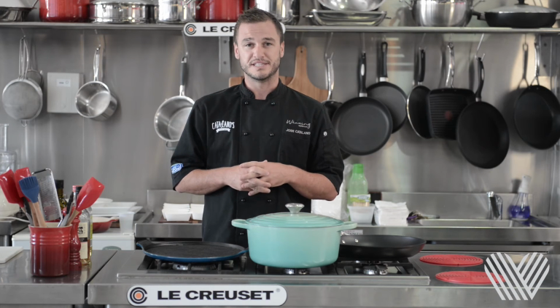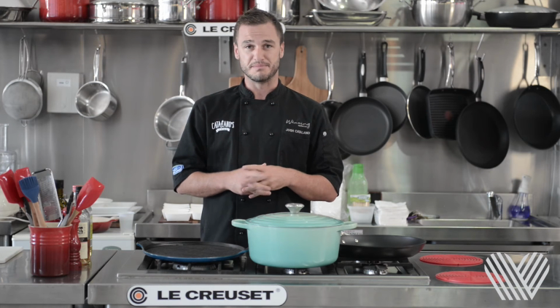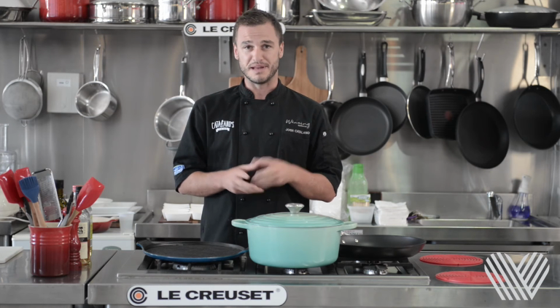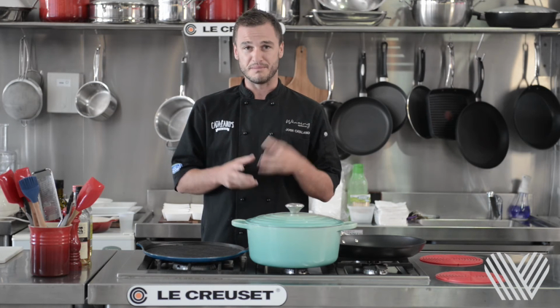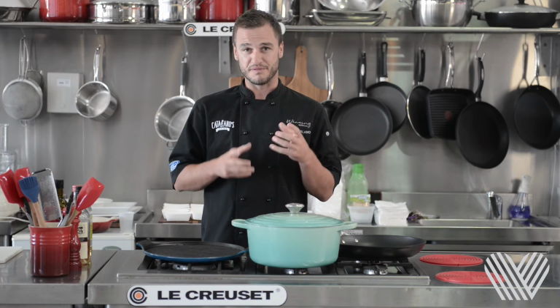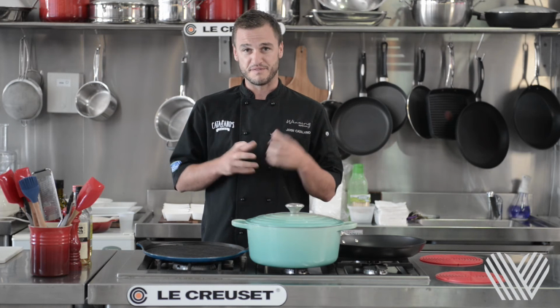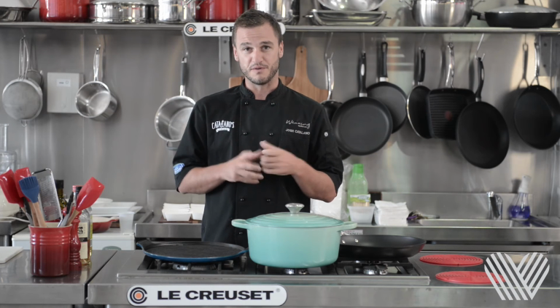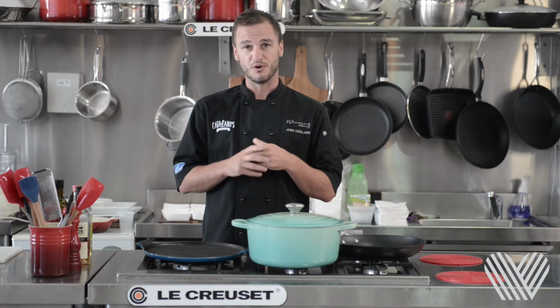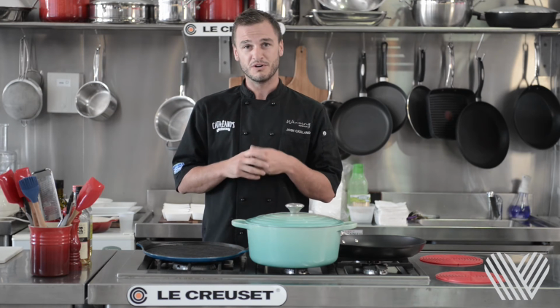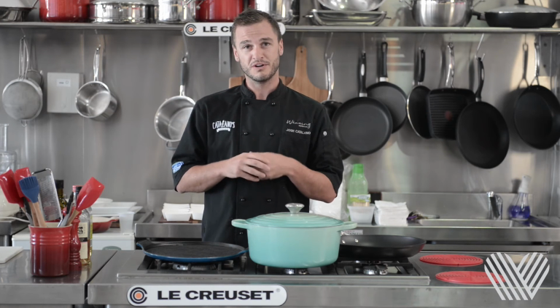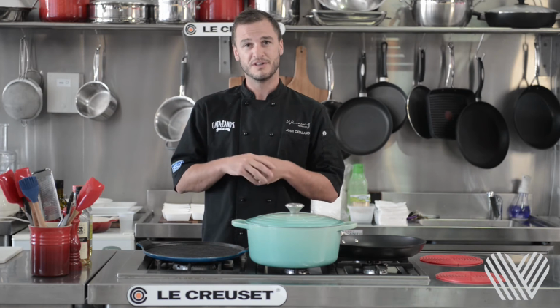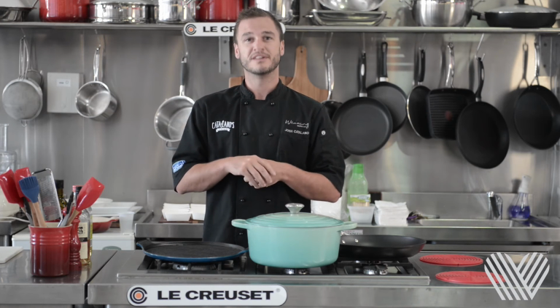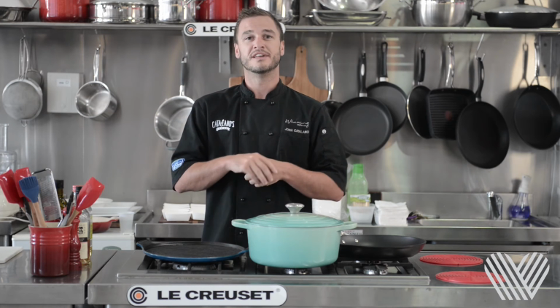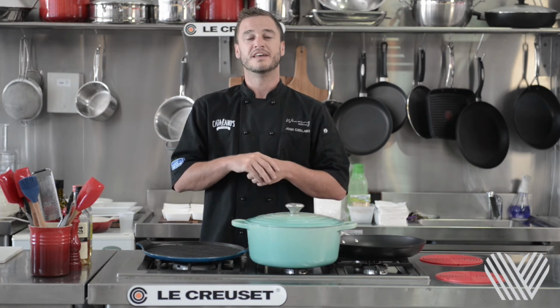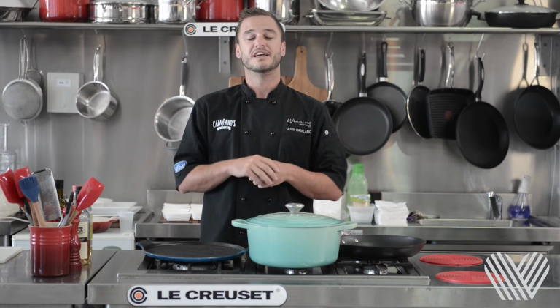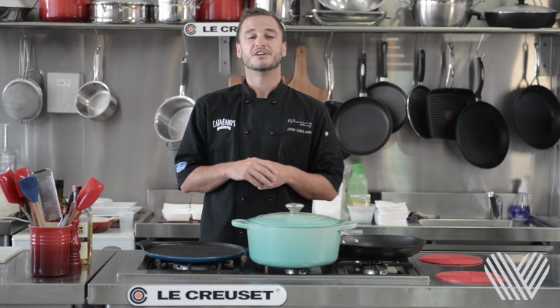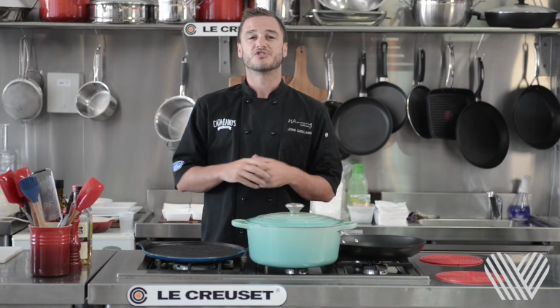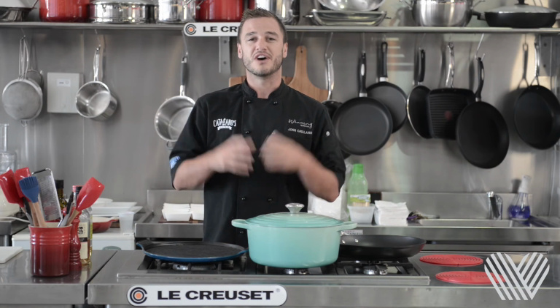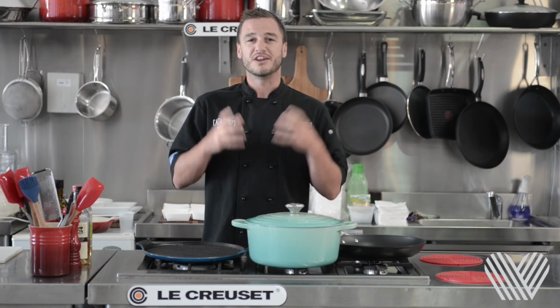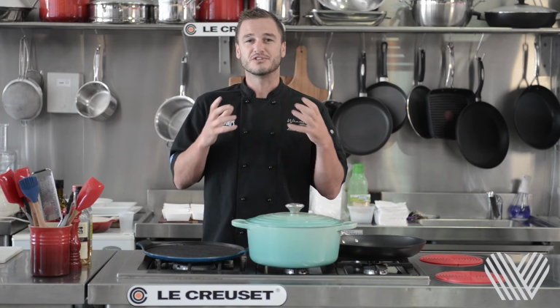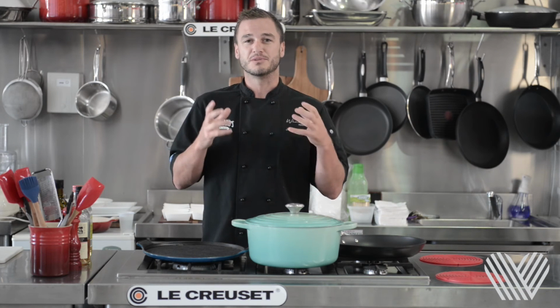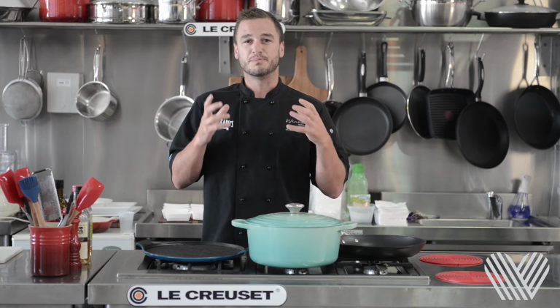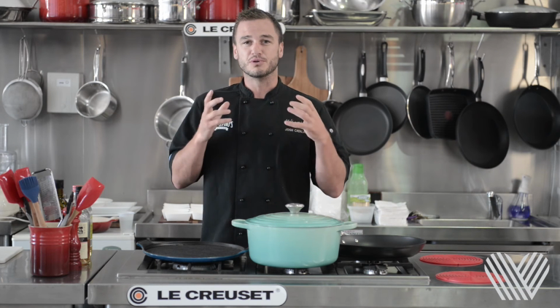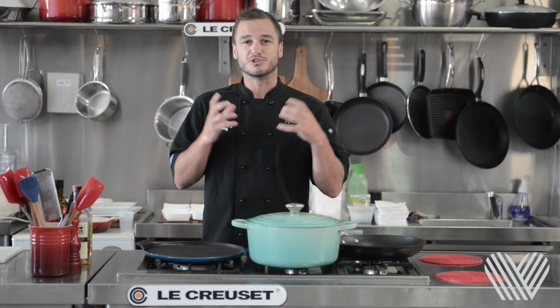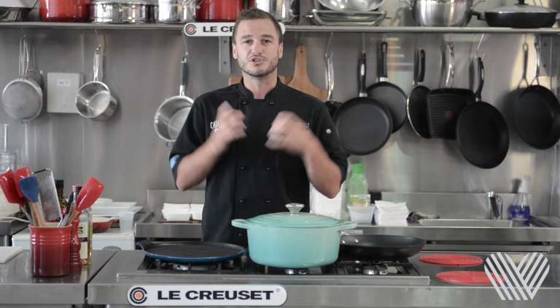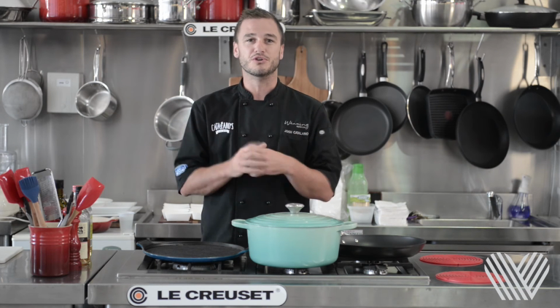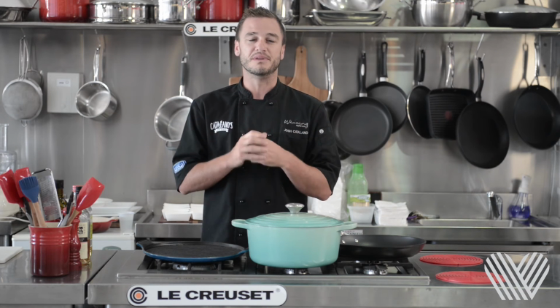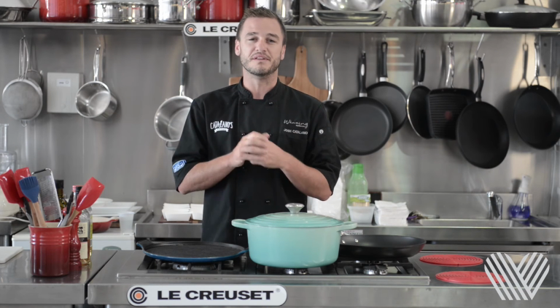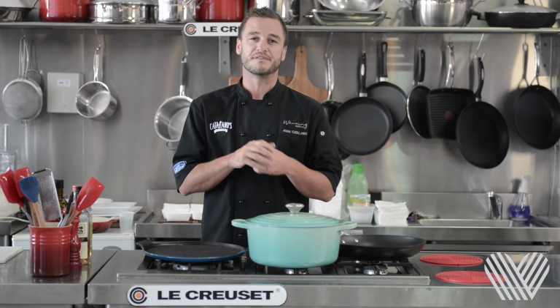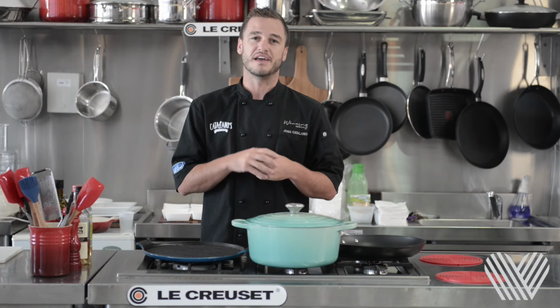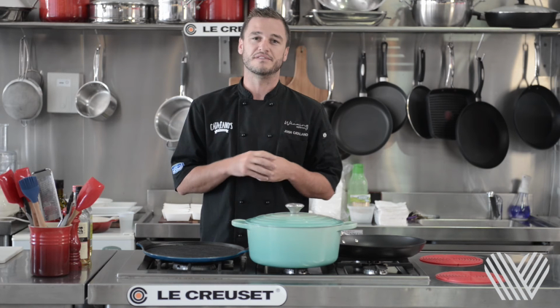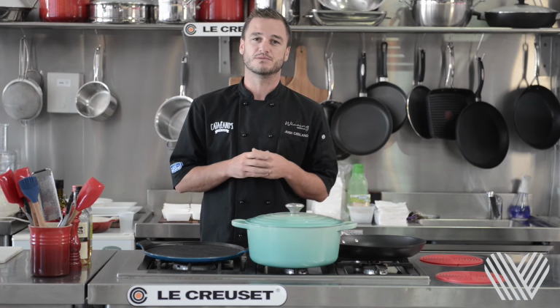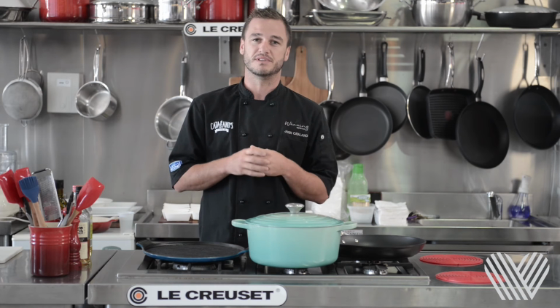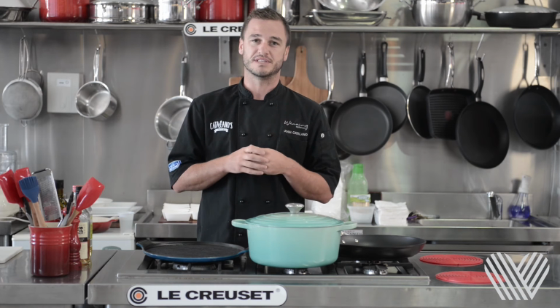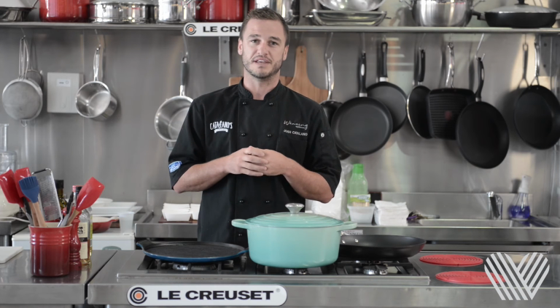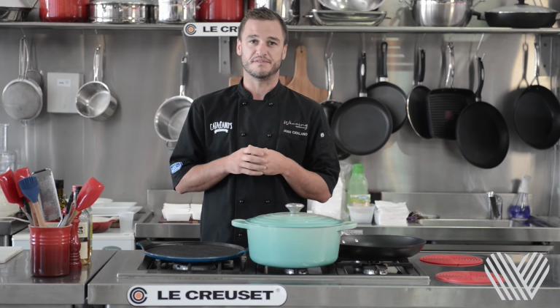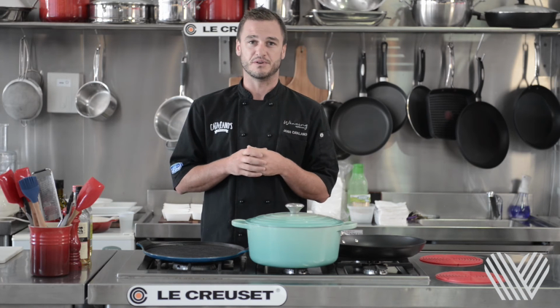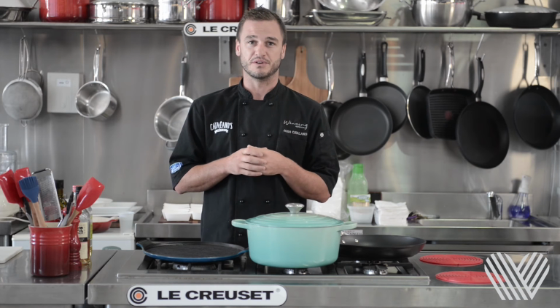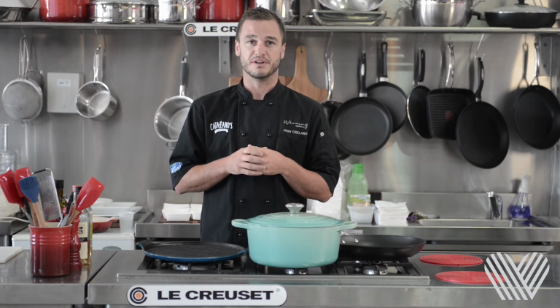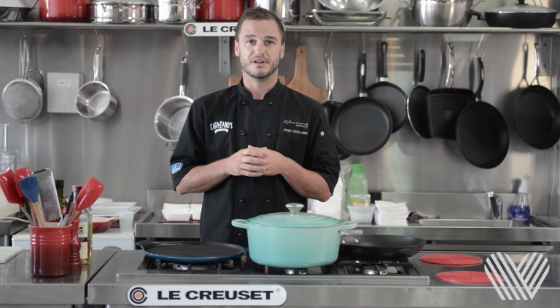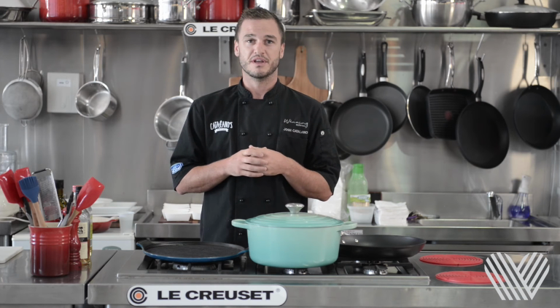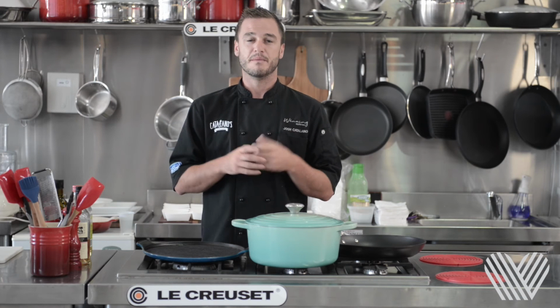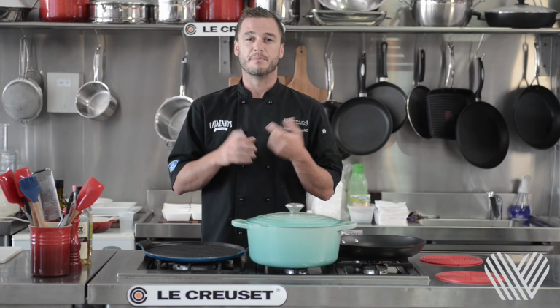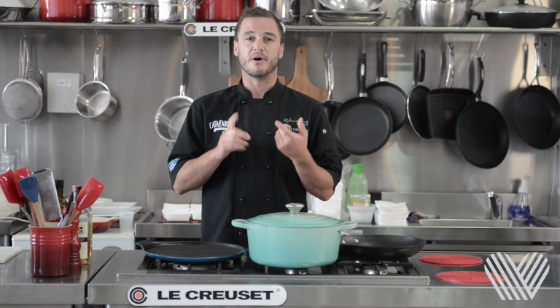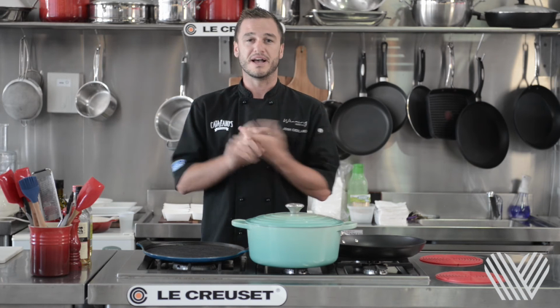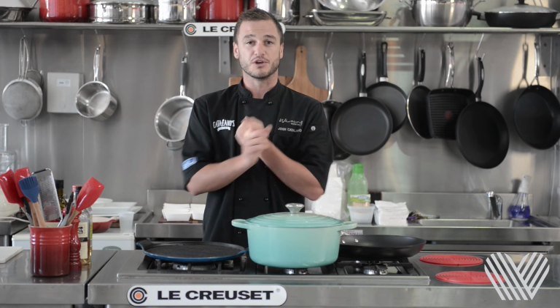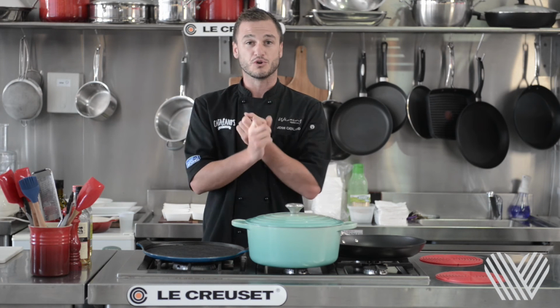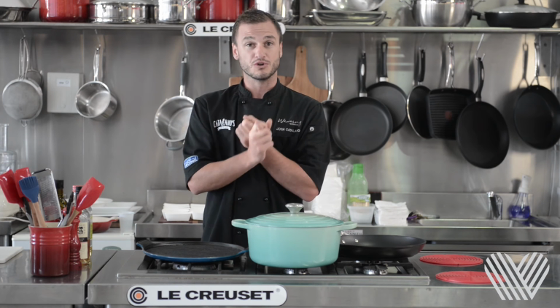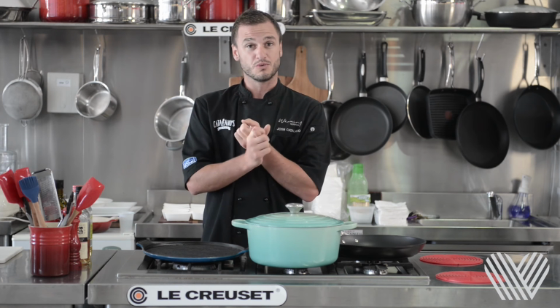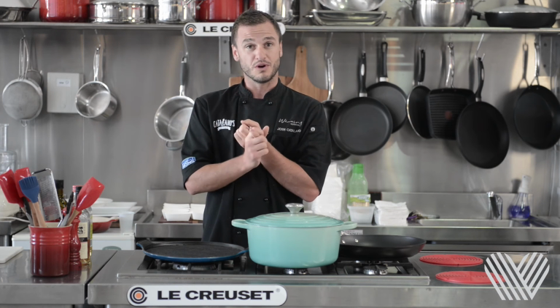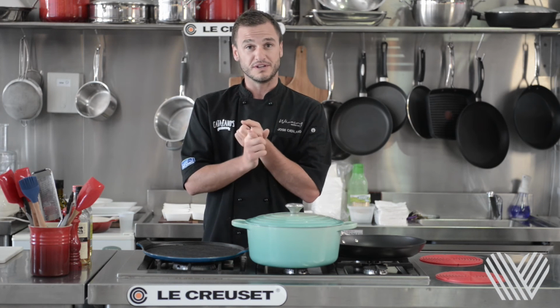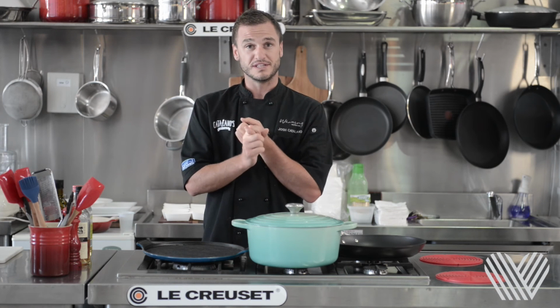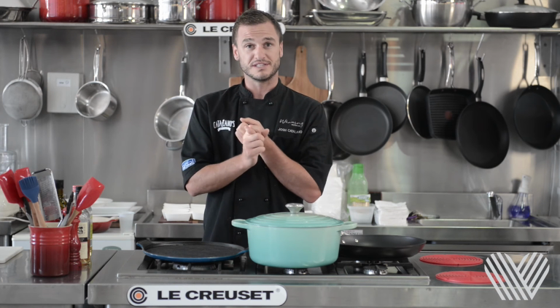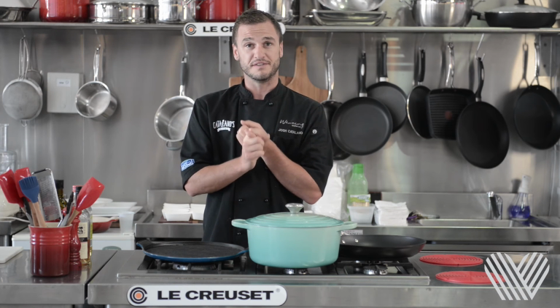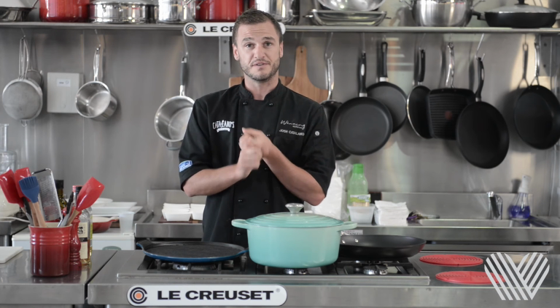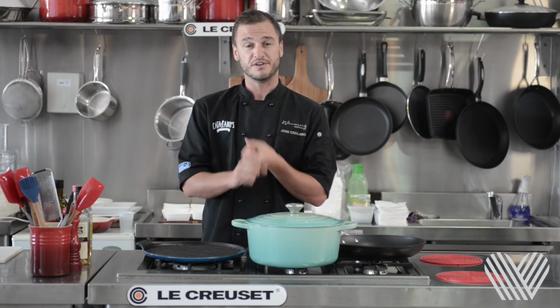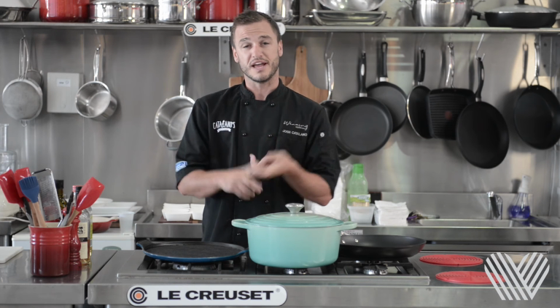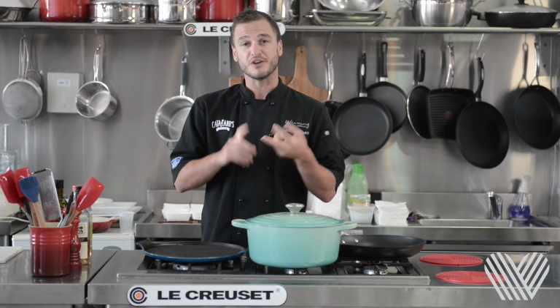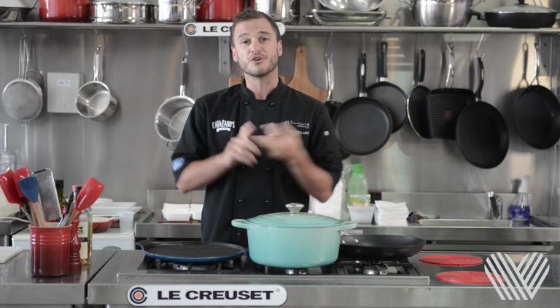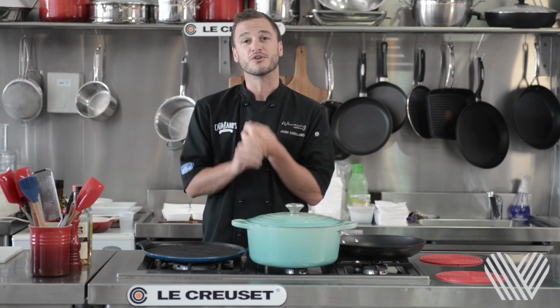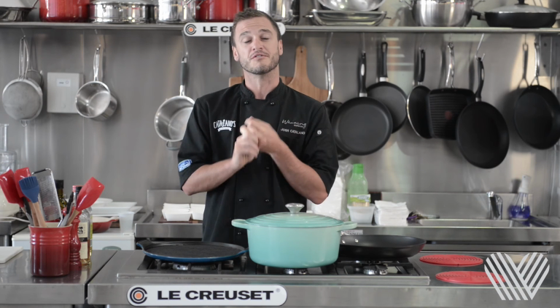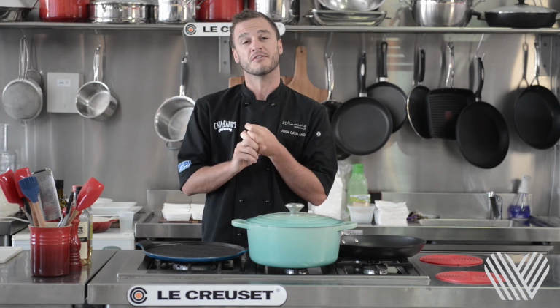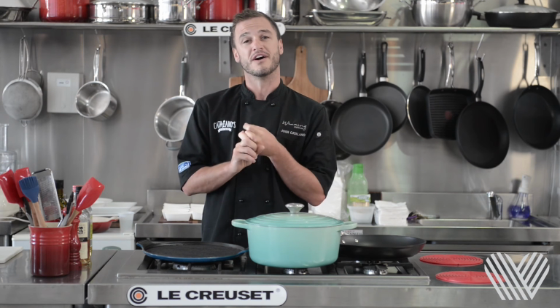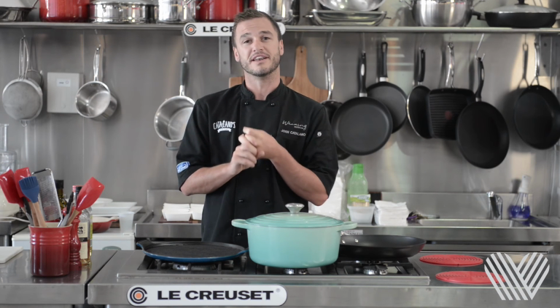Tip number four: try not to put too many flavours with seafood. Buy good quality seafood and cook it right.